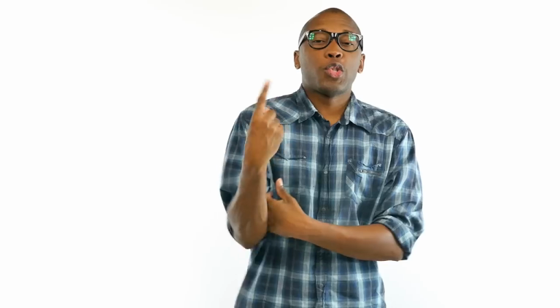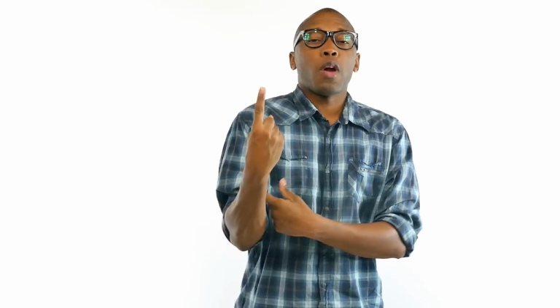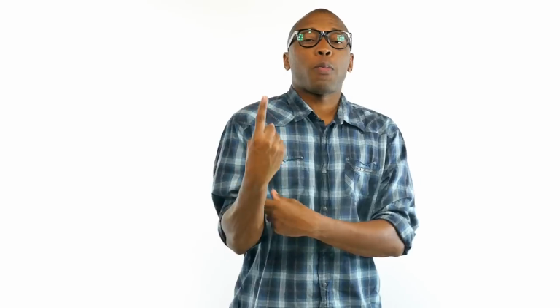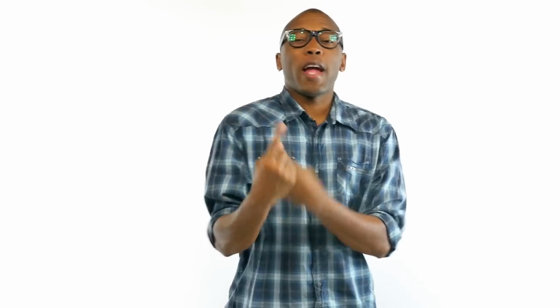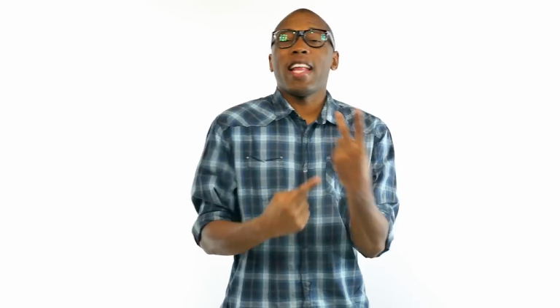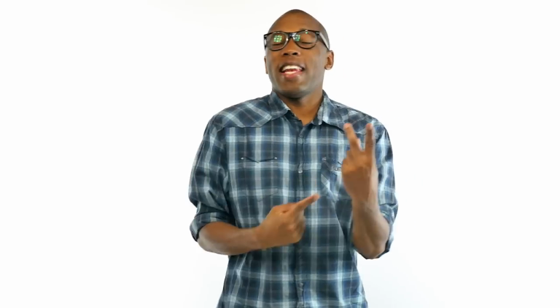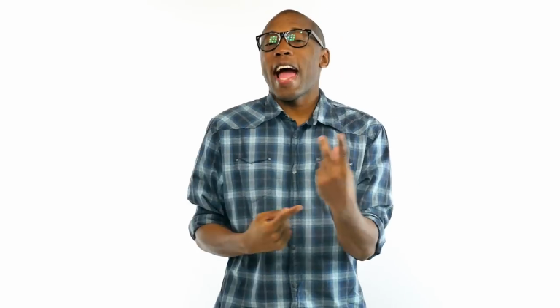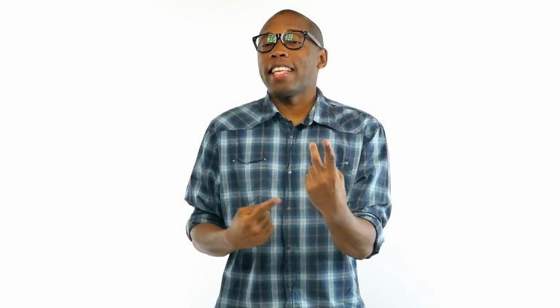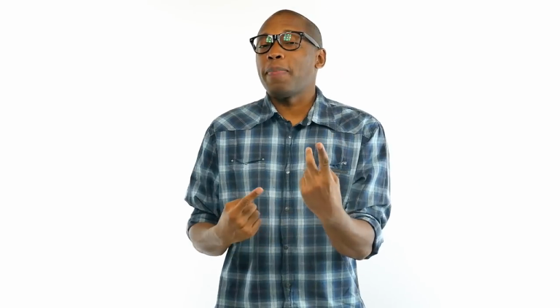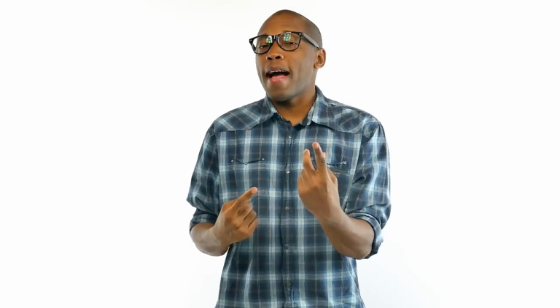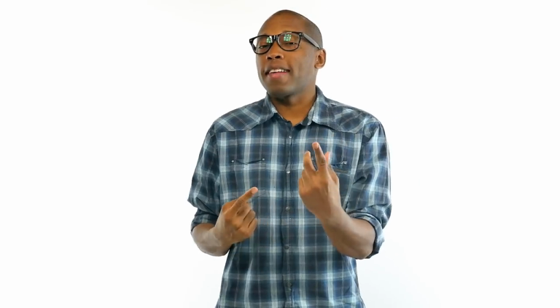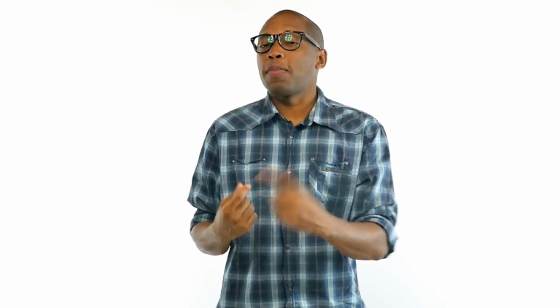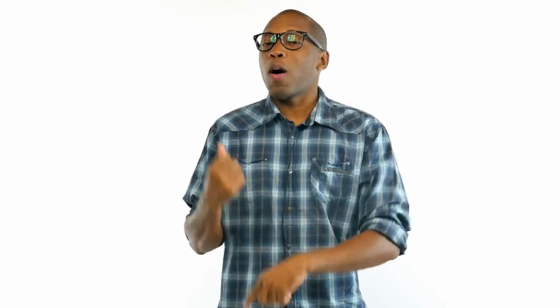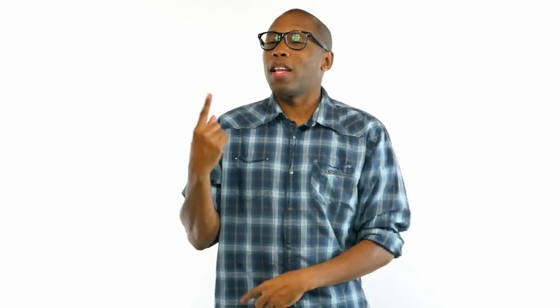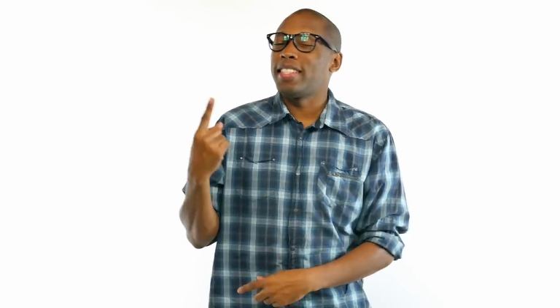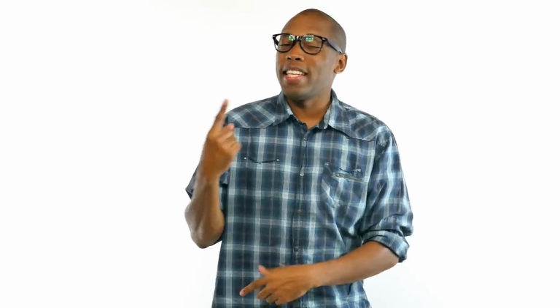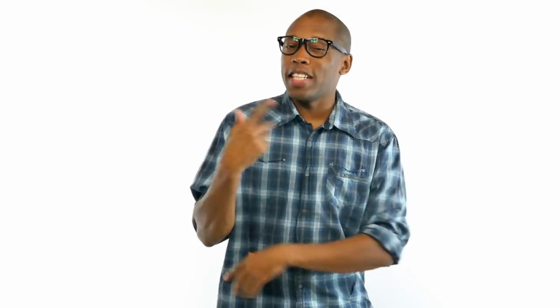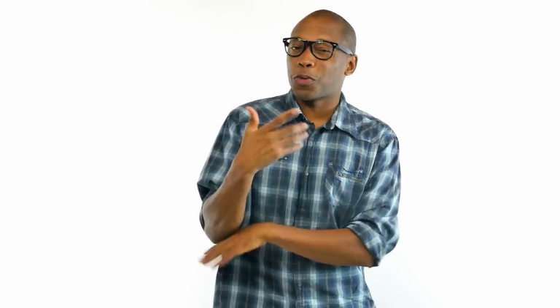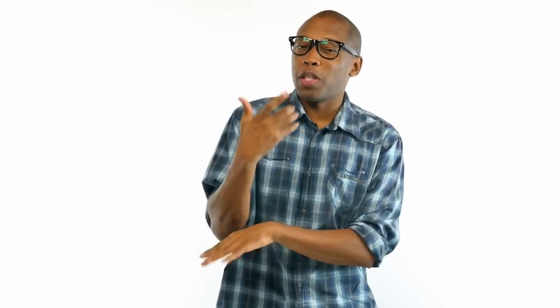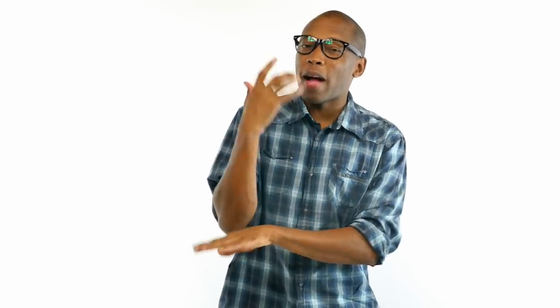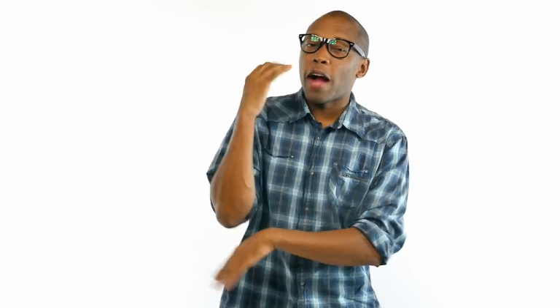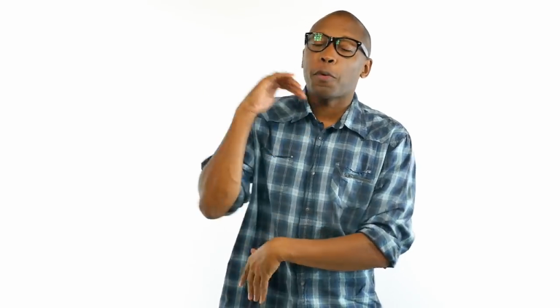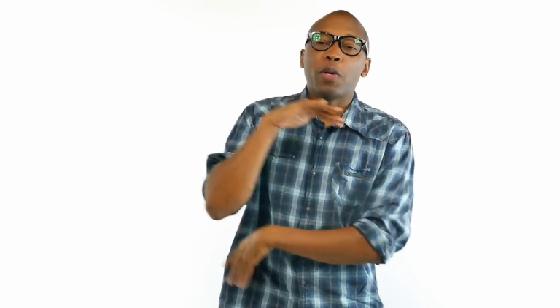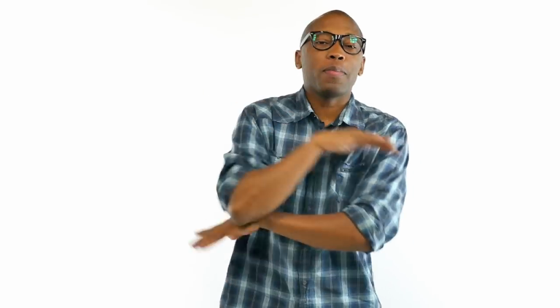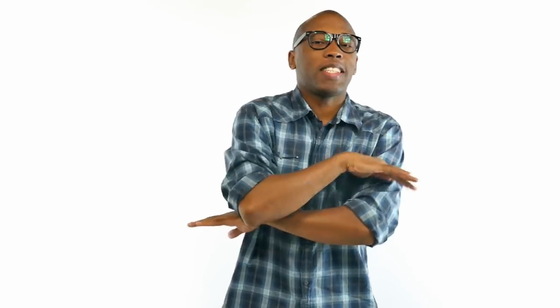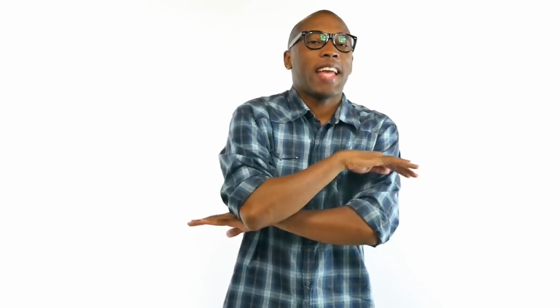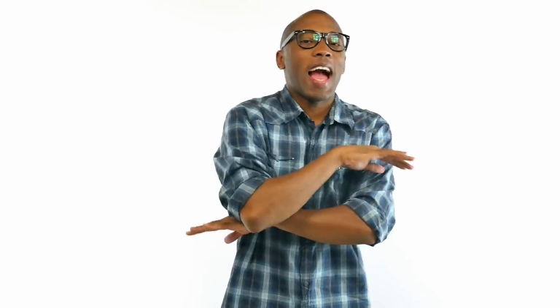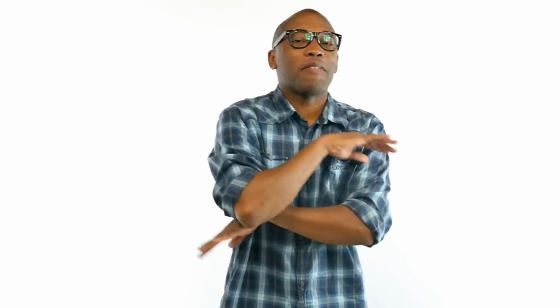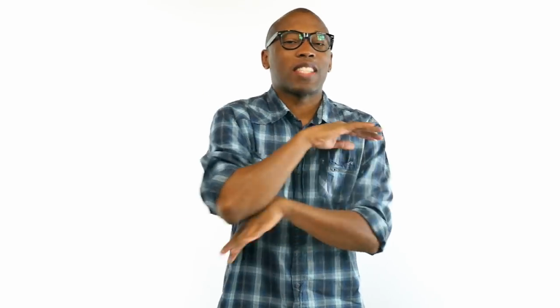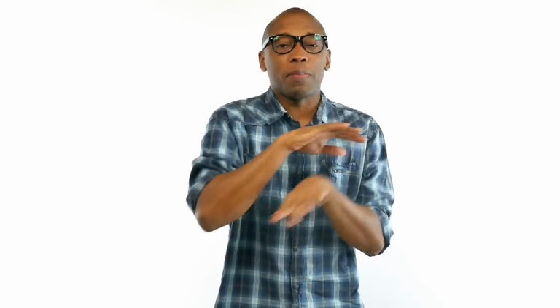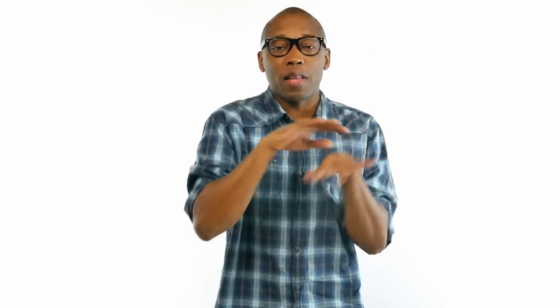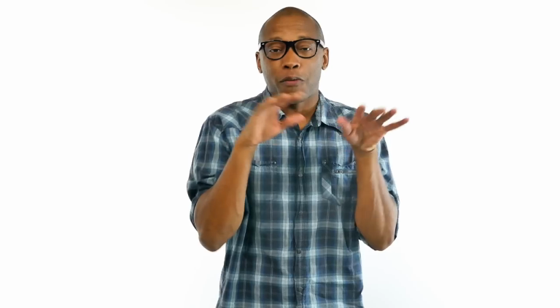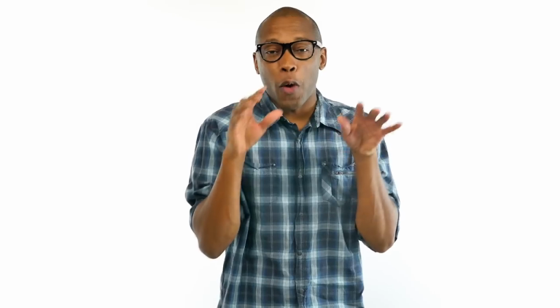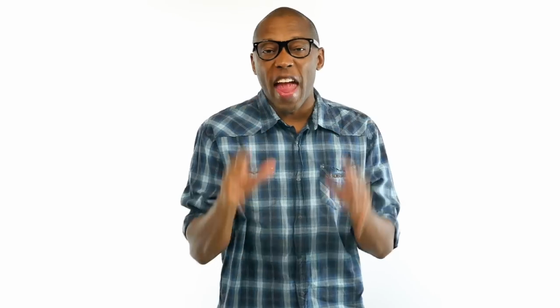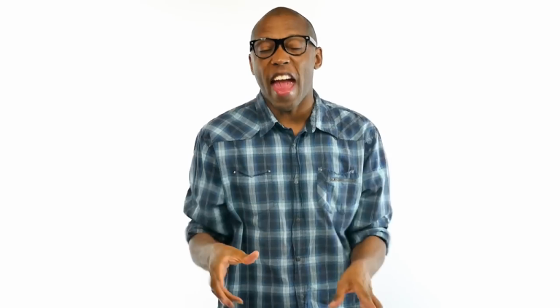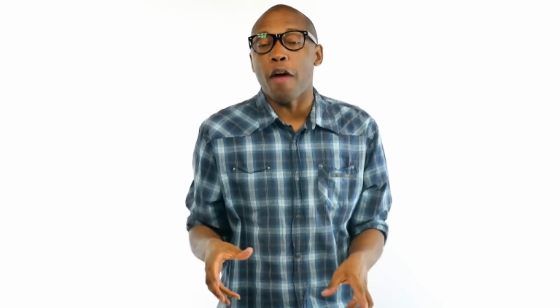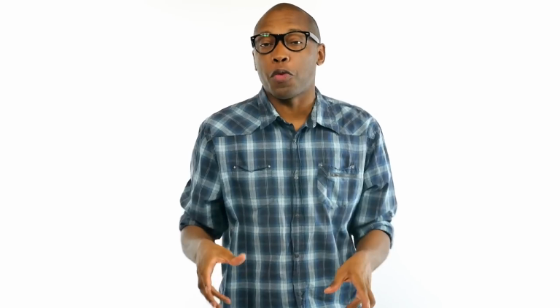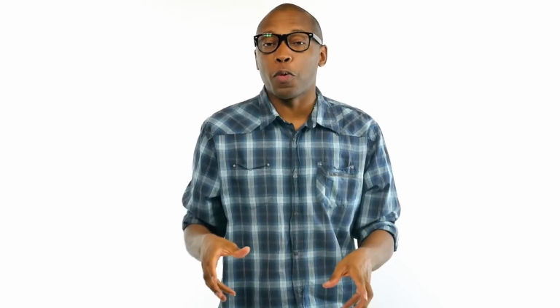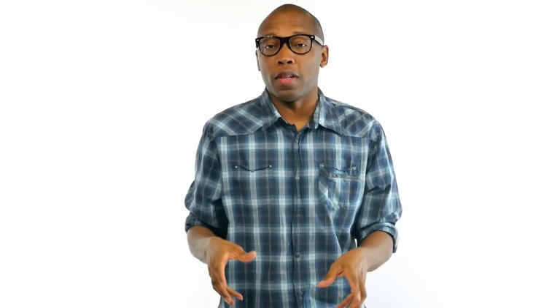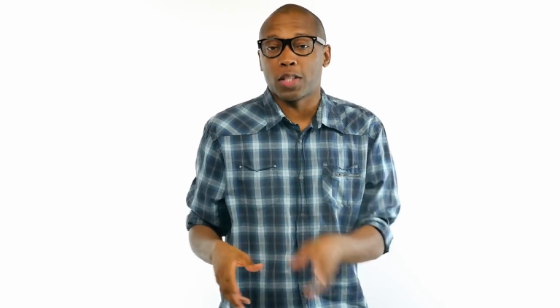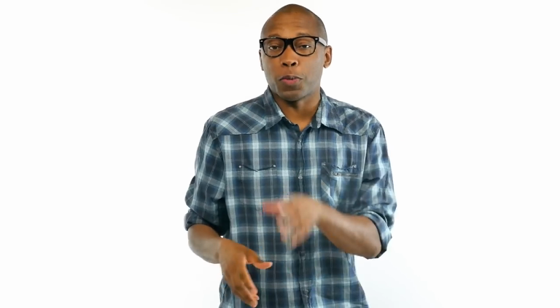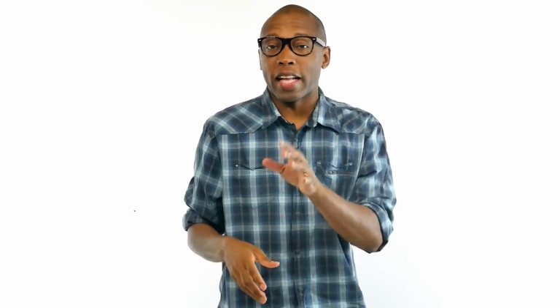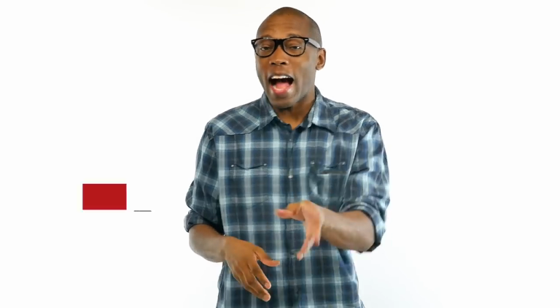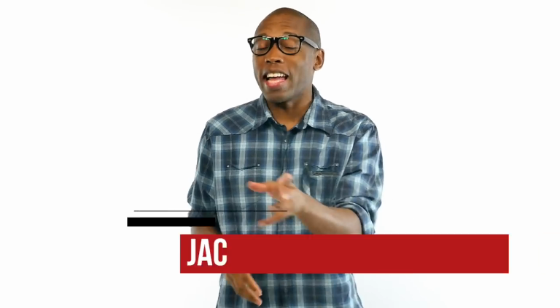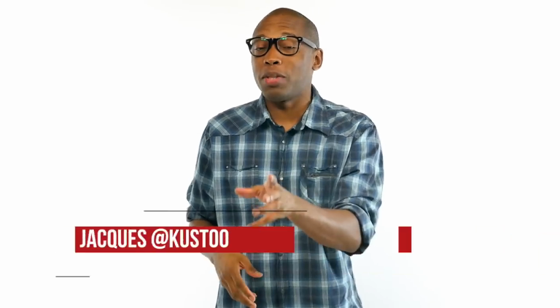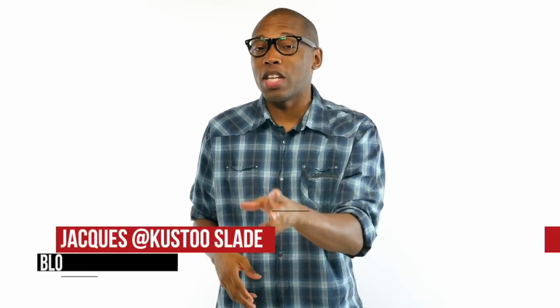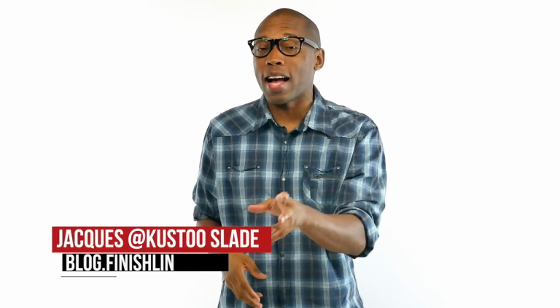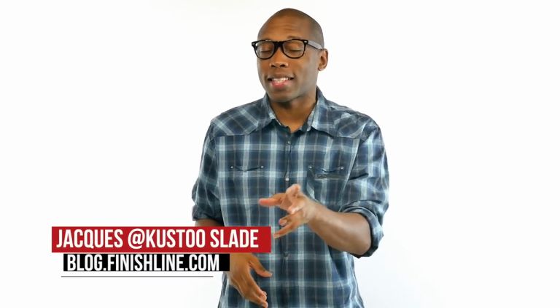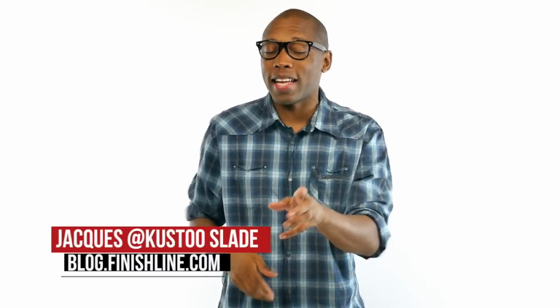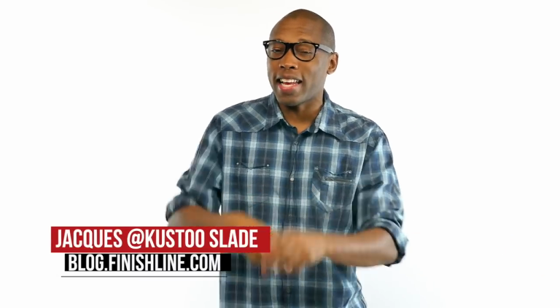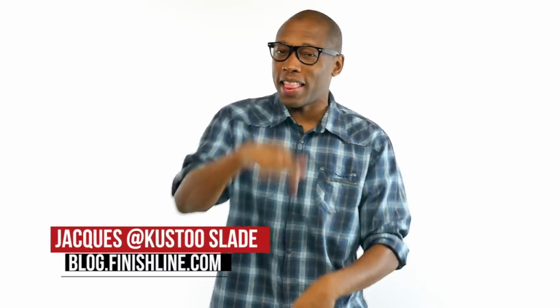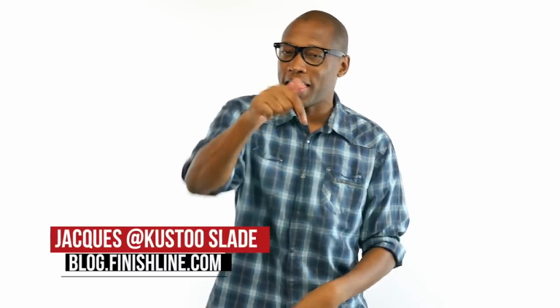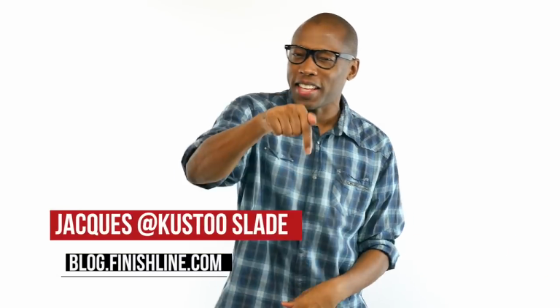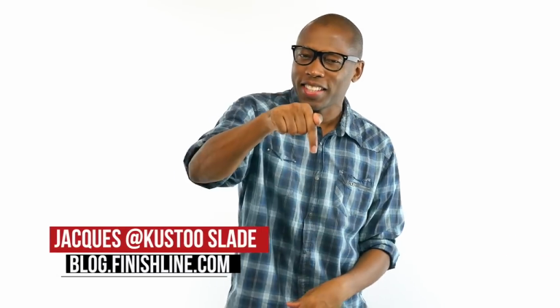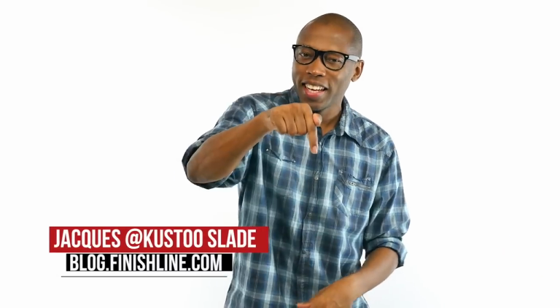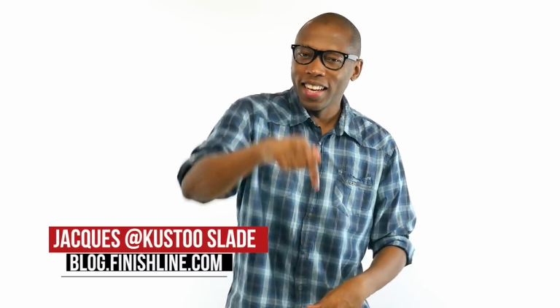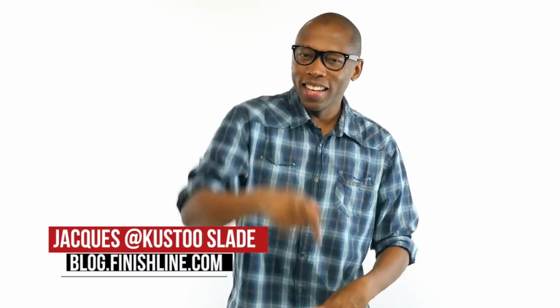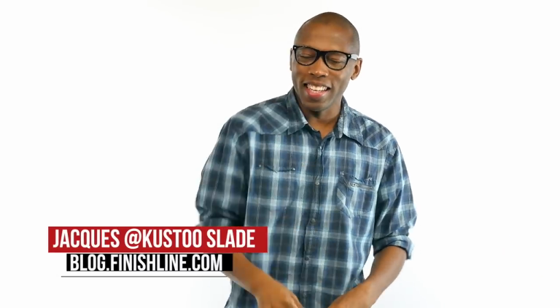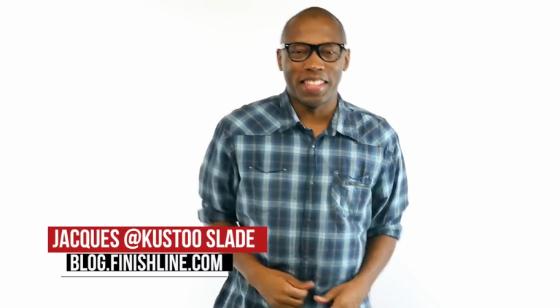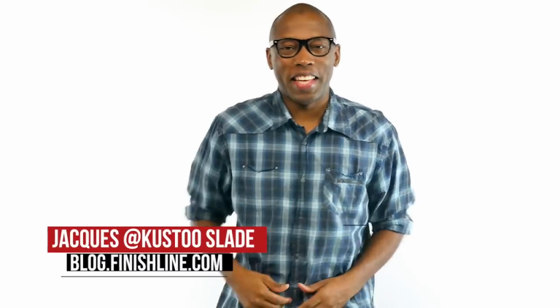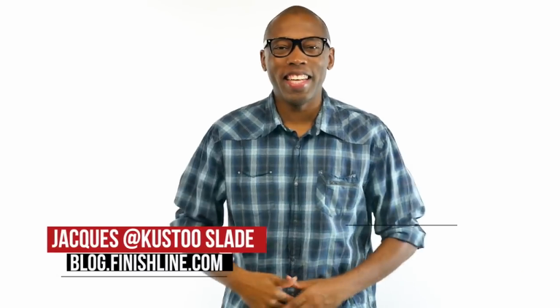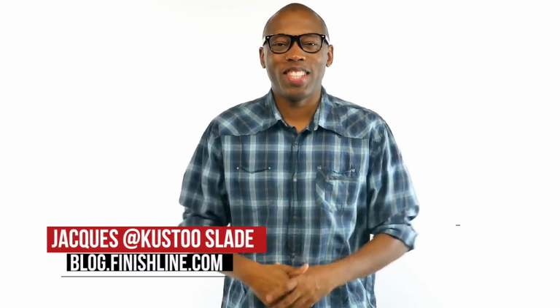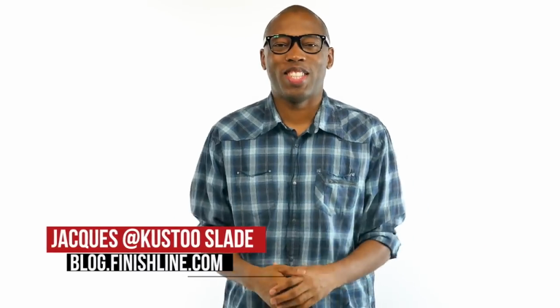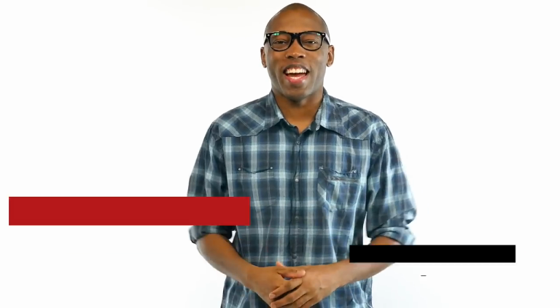Jordan Brand, Nike Basketball, Adidas, Reebok — we pretty much have something for everyone this week. I am Jacques Slade and this is the Heat Check.